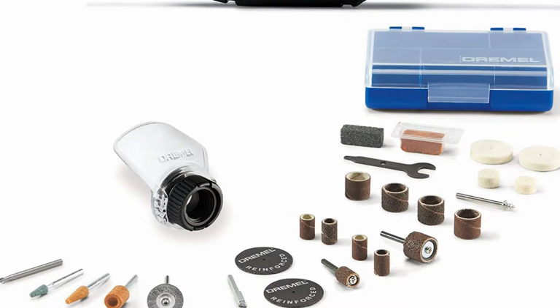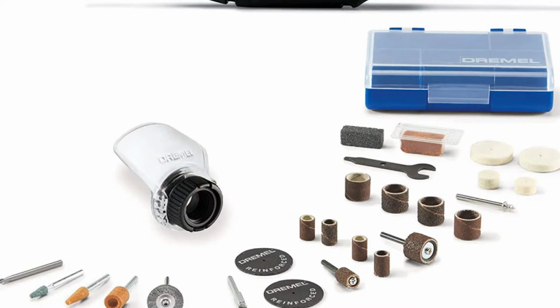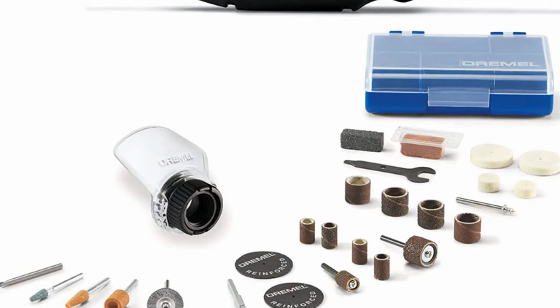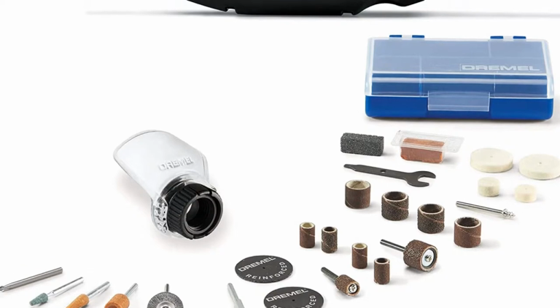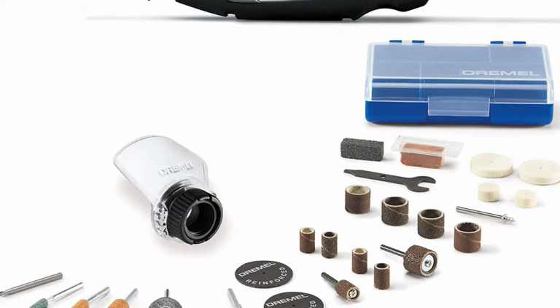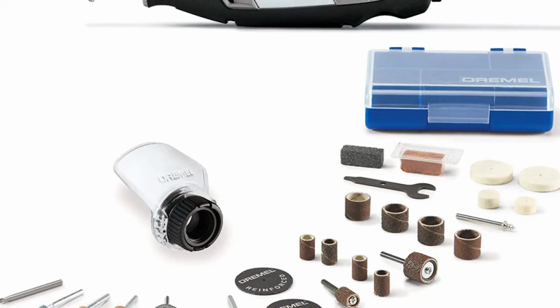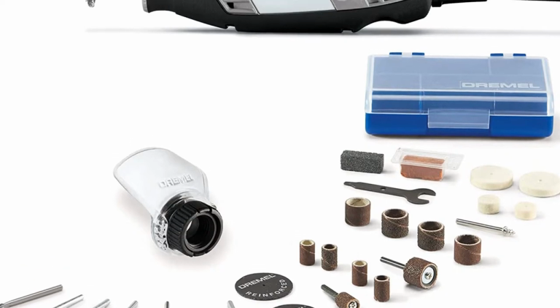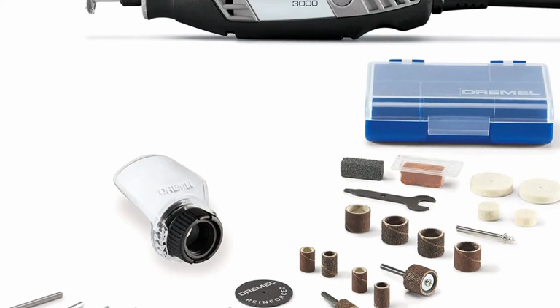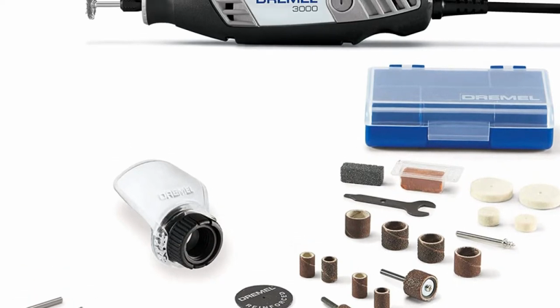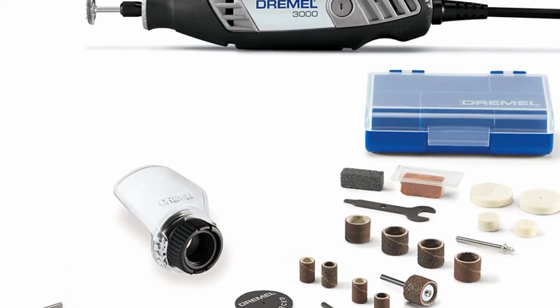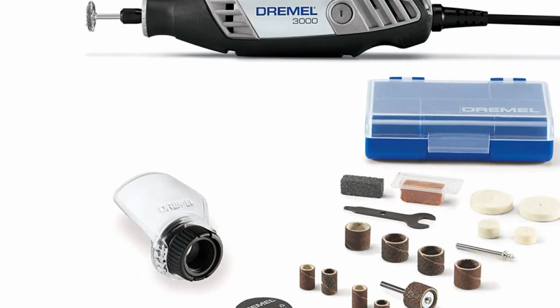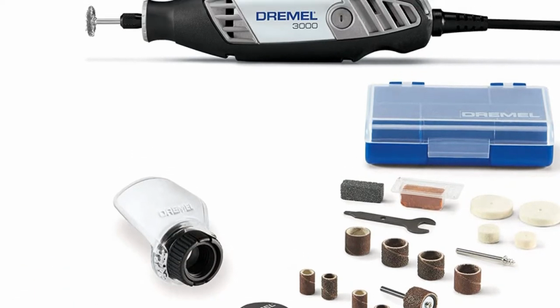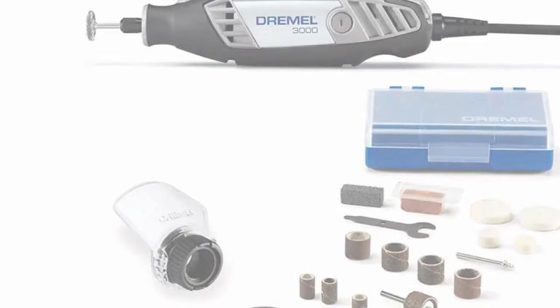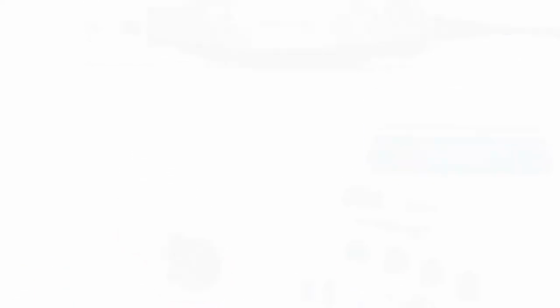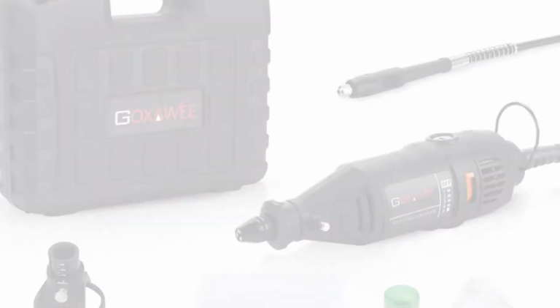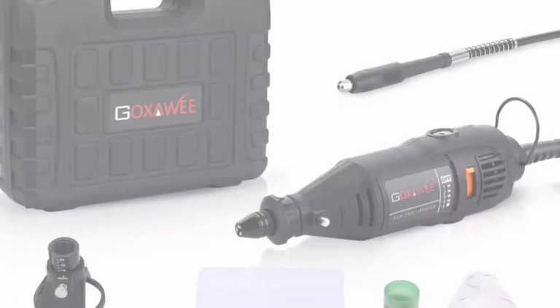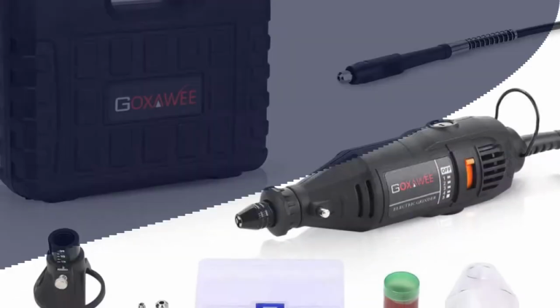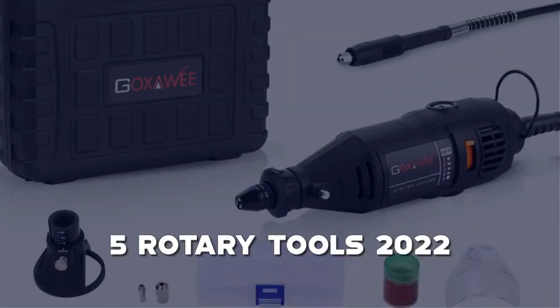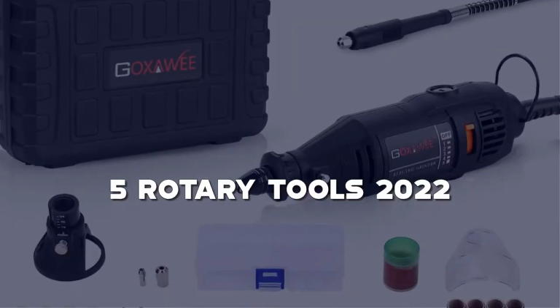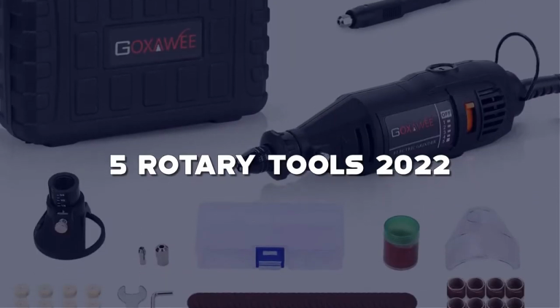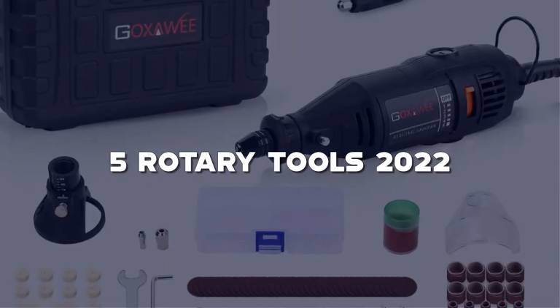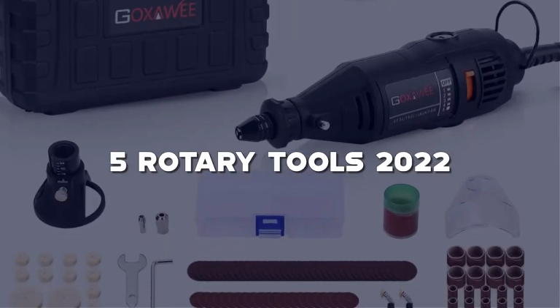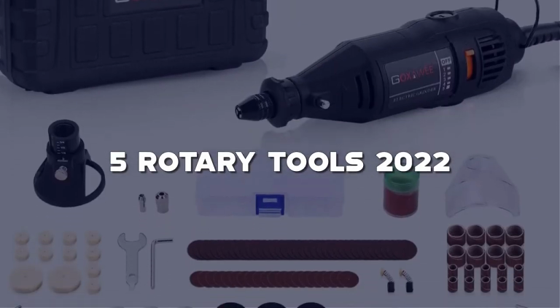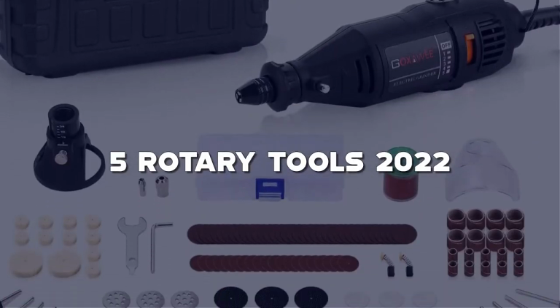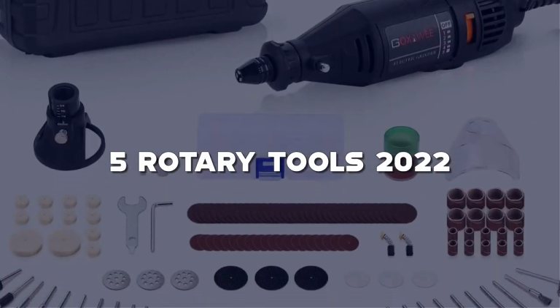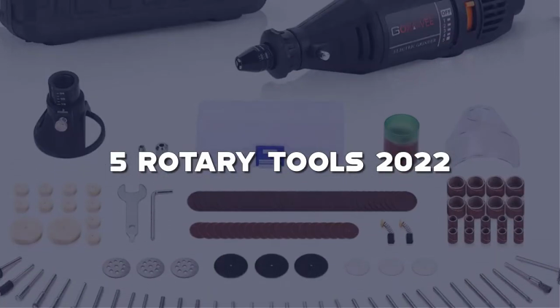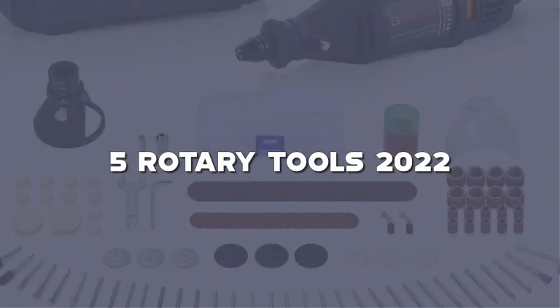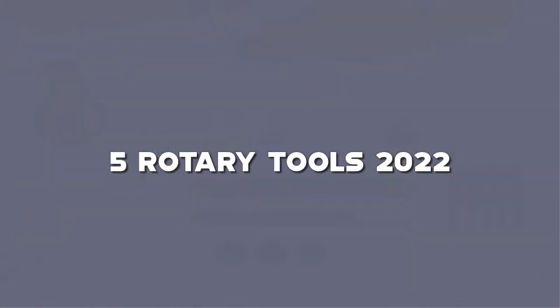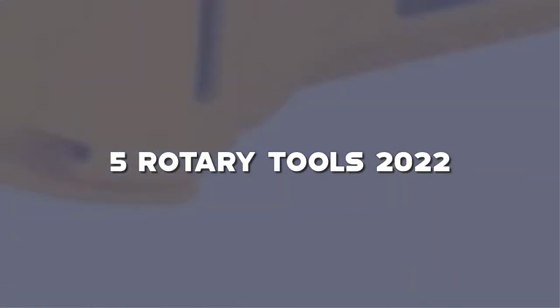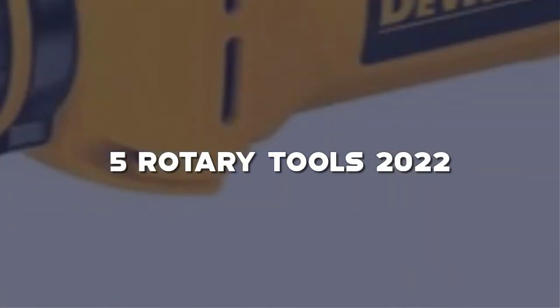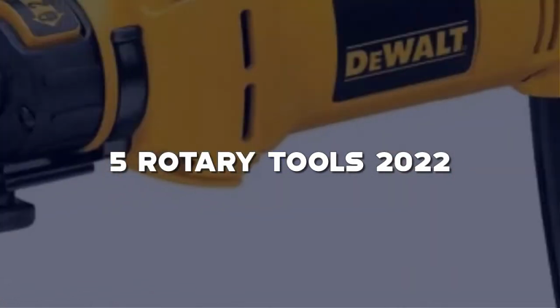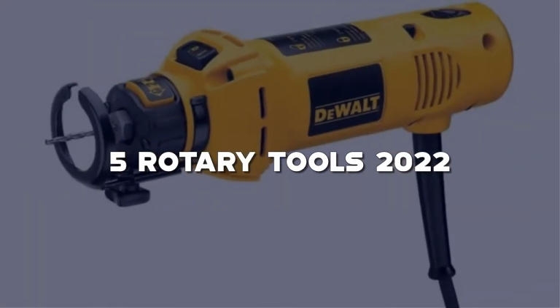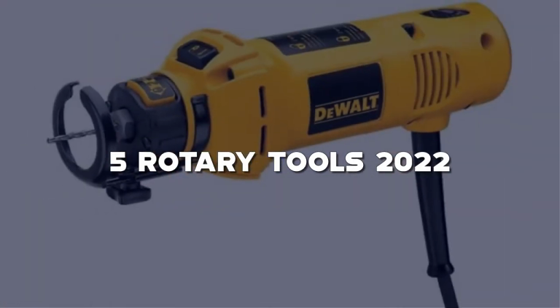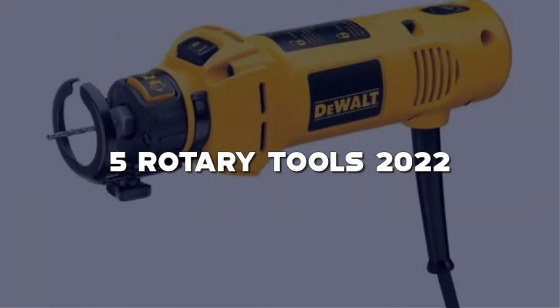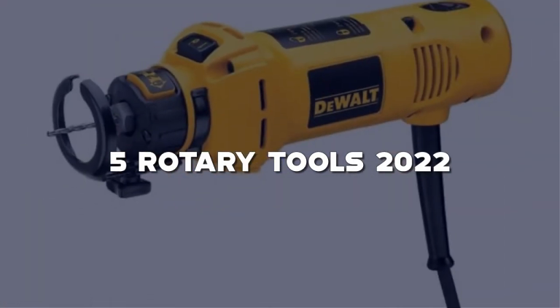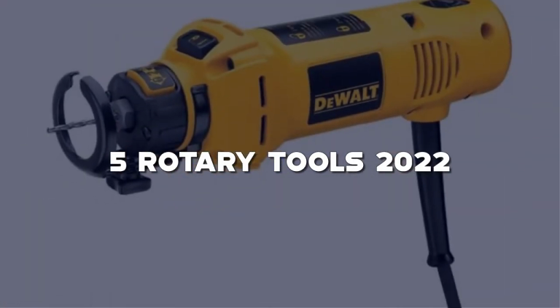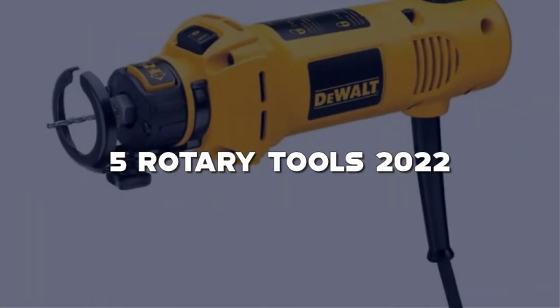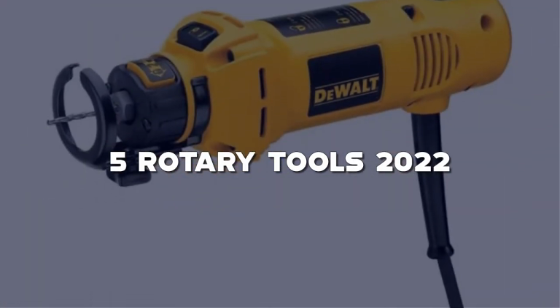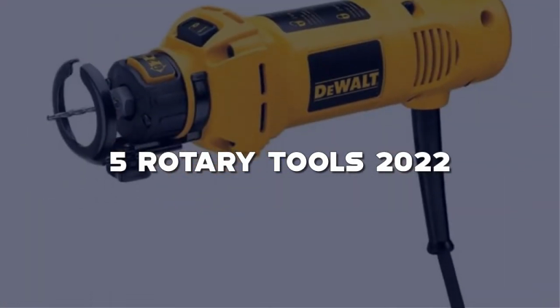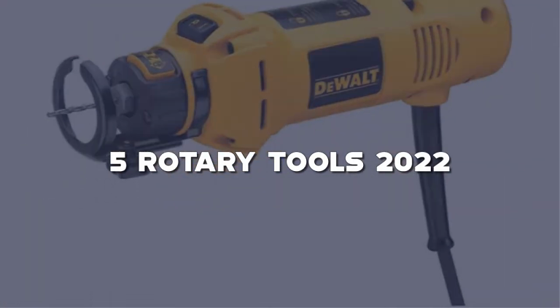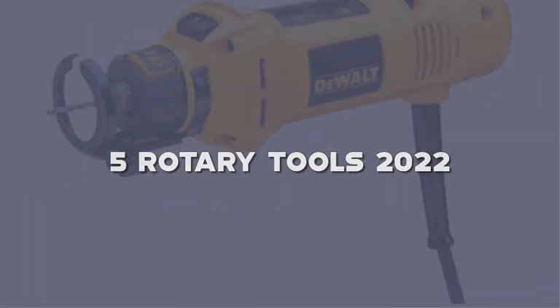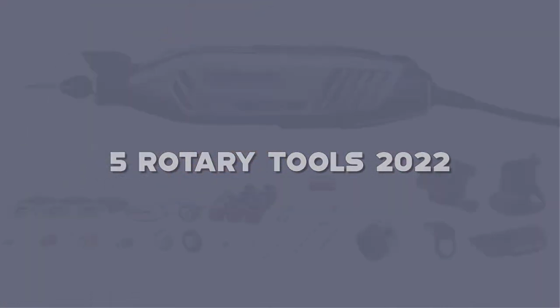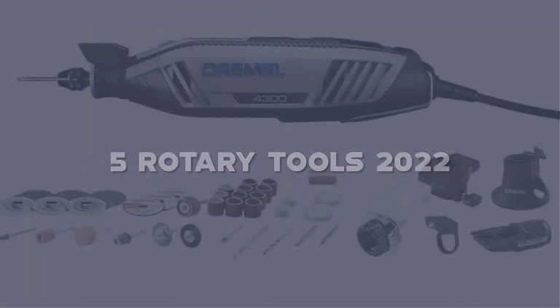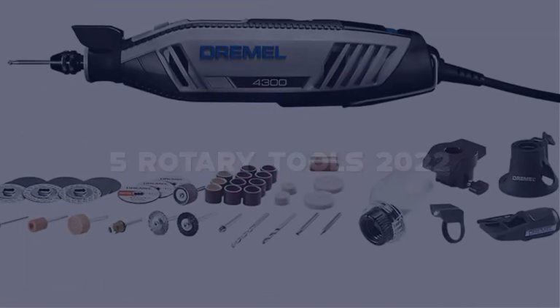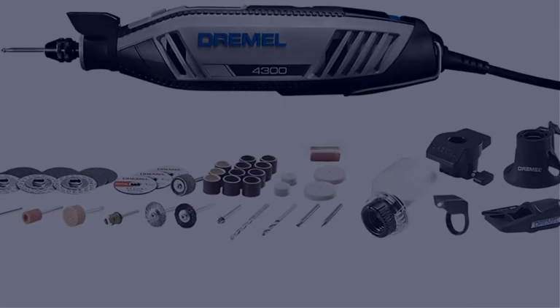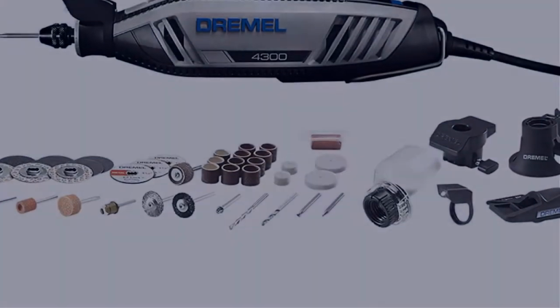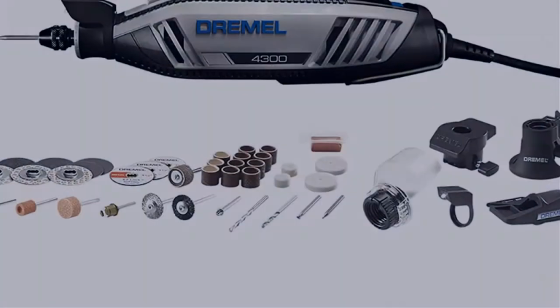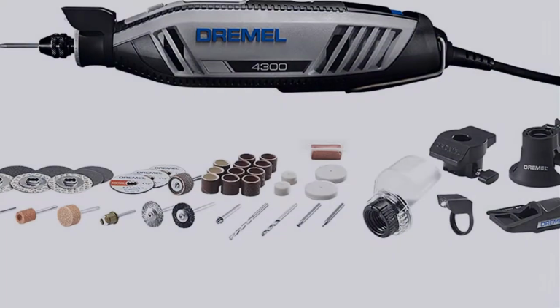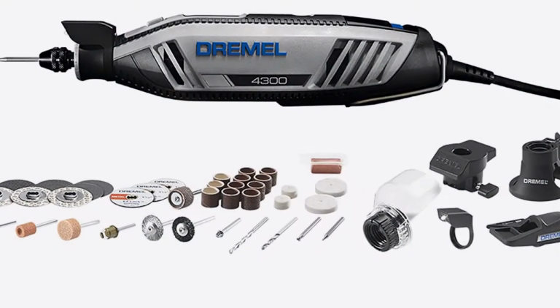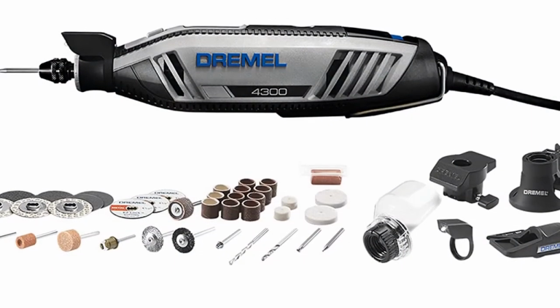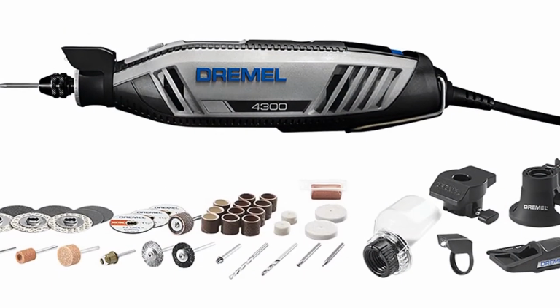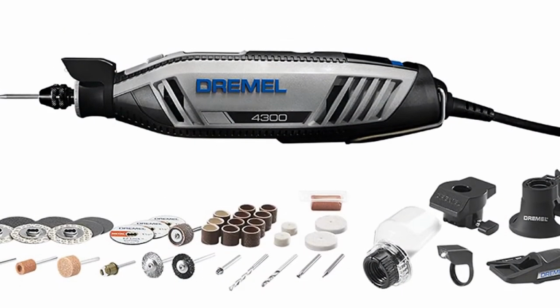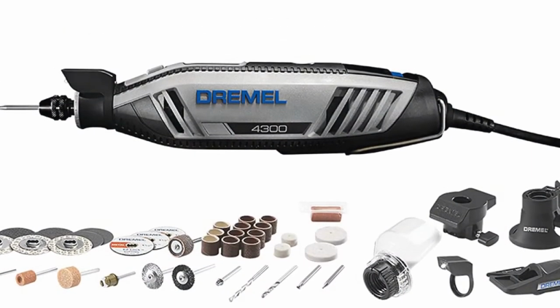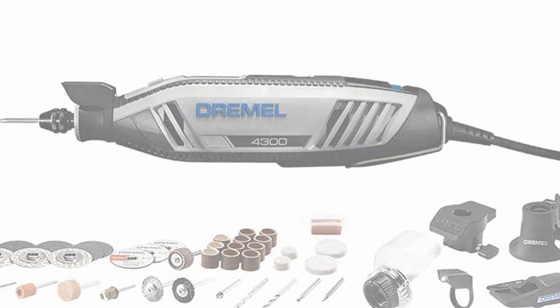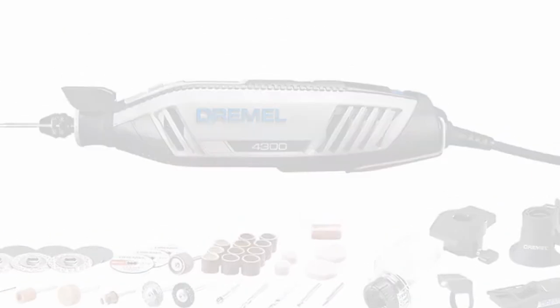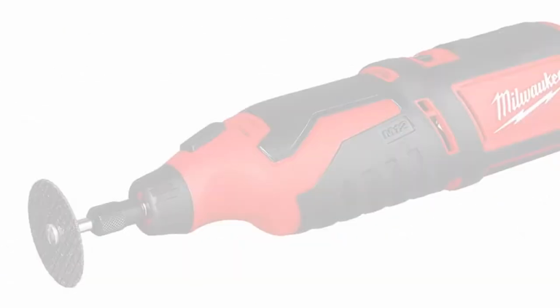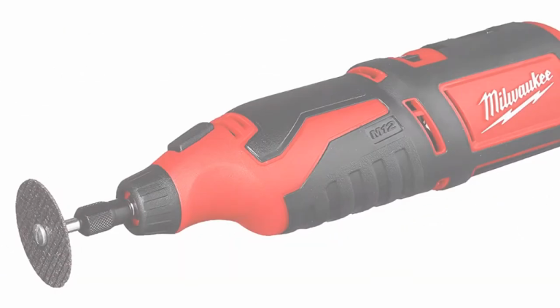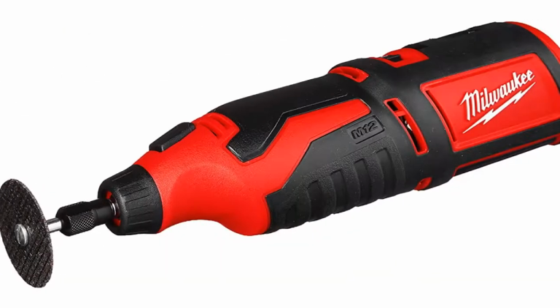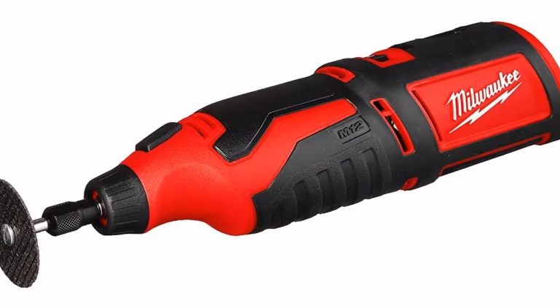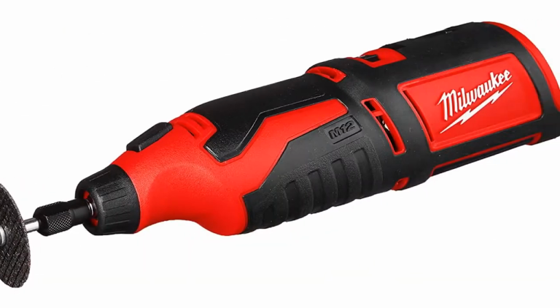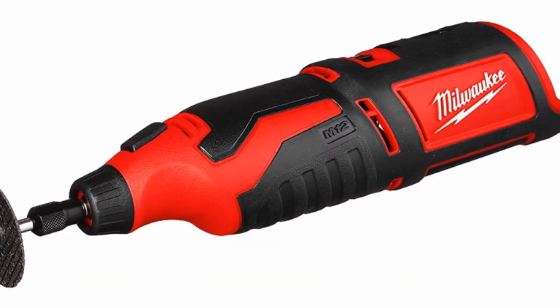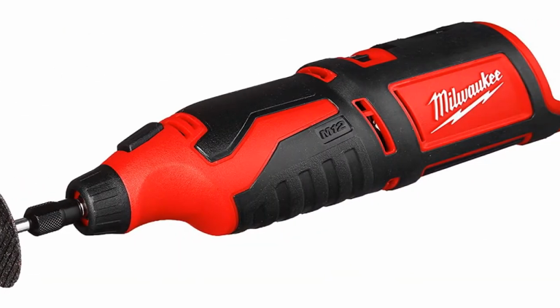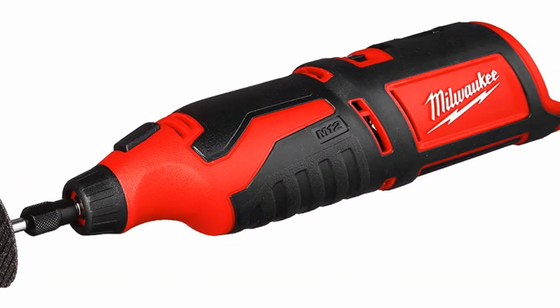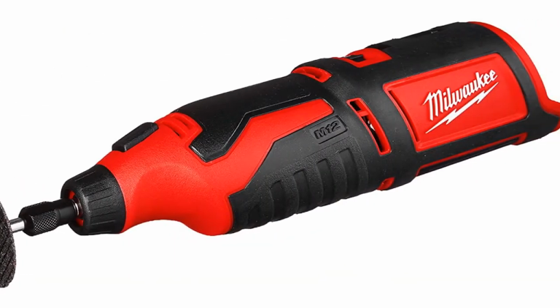In this video, I have compiled a list of the top 5 rotary tools in the market that are worth buying. So let's get started.